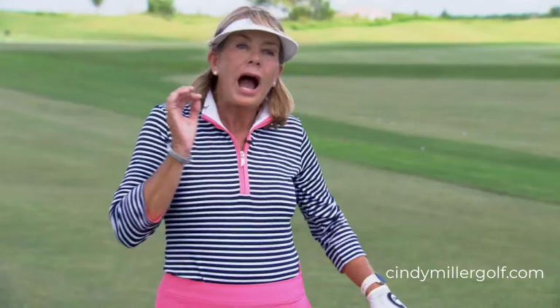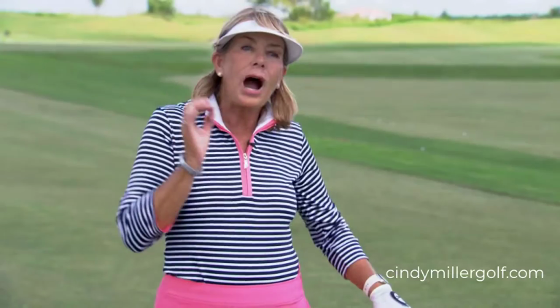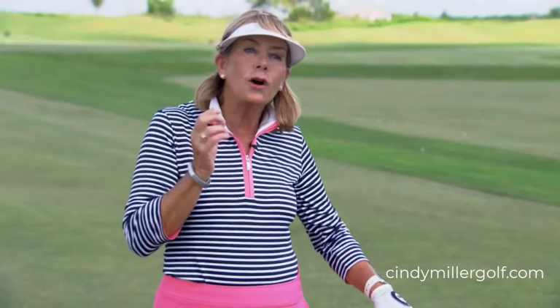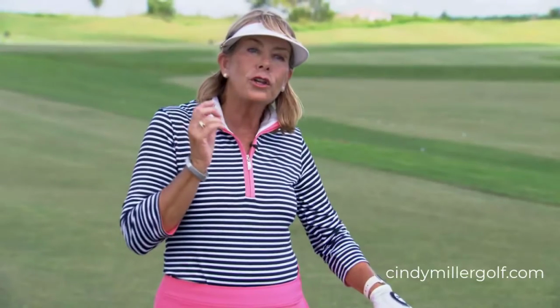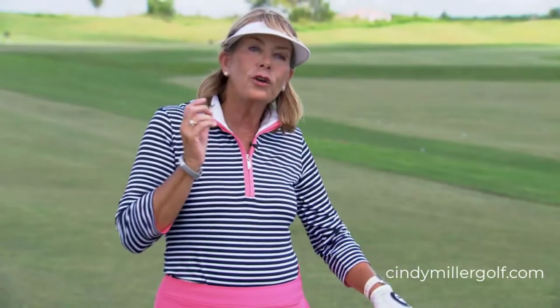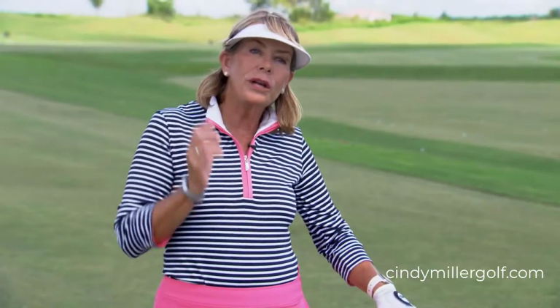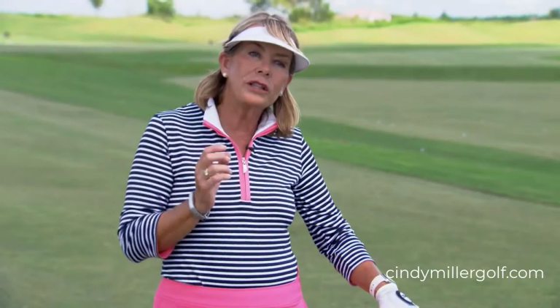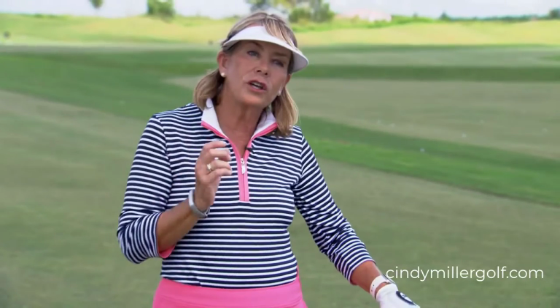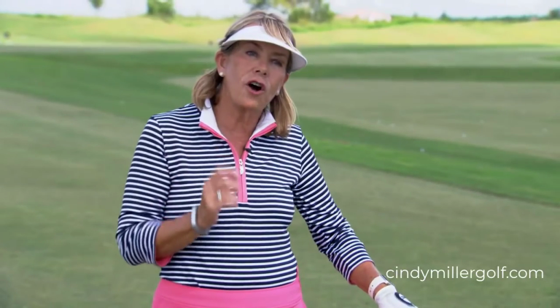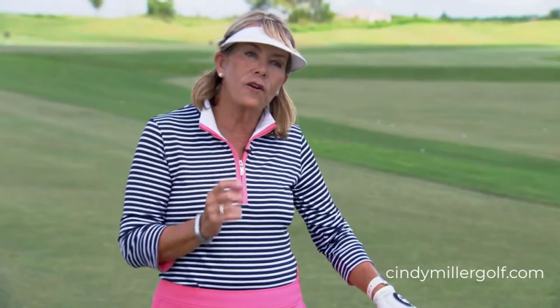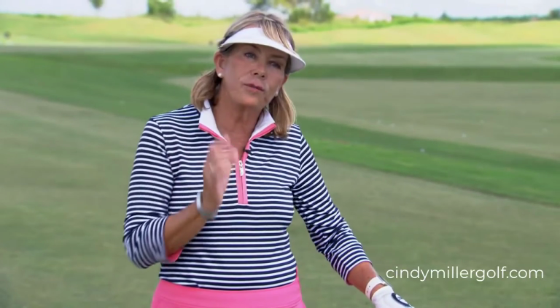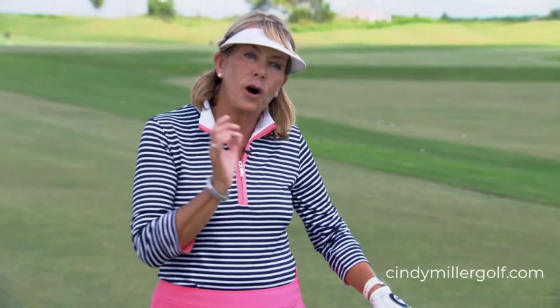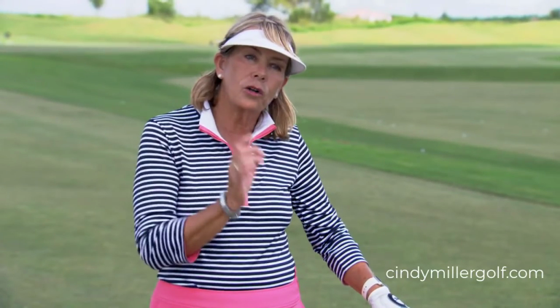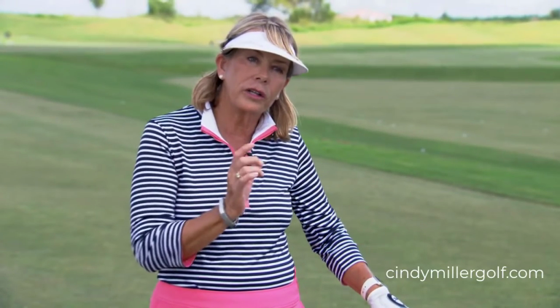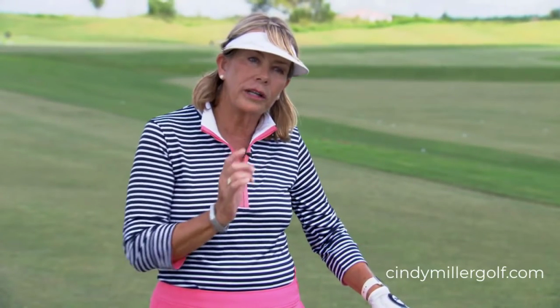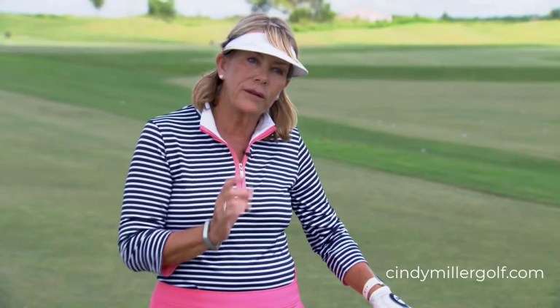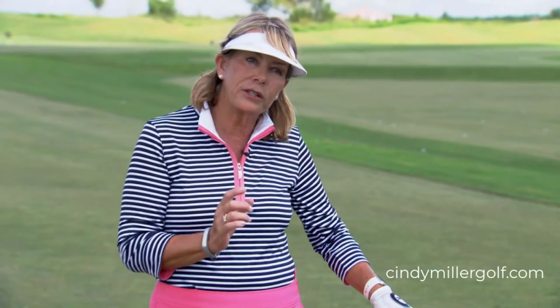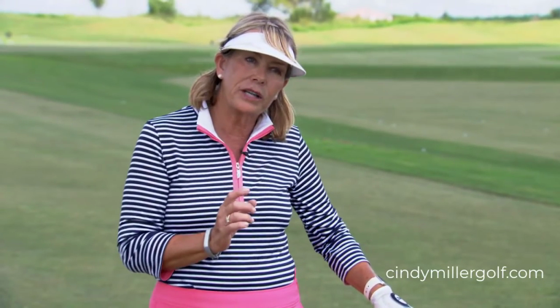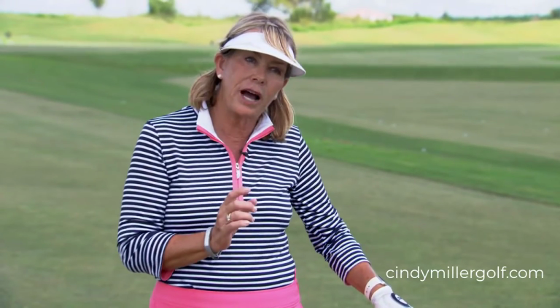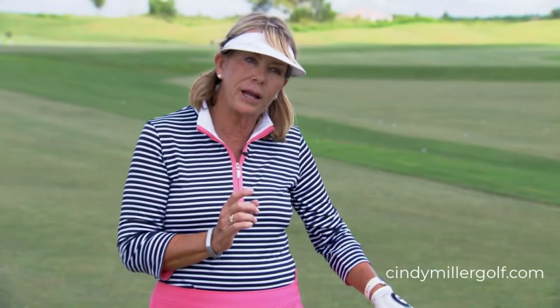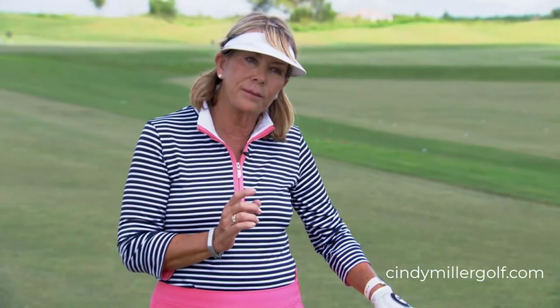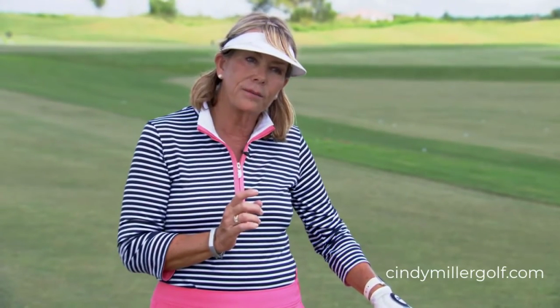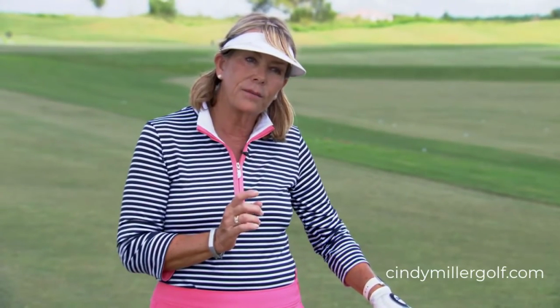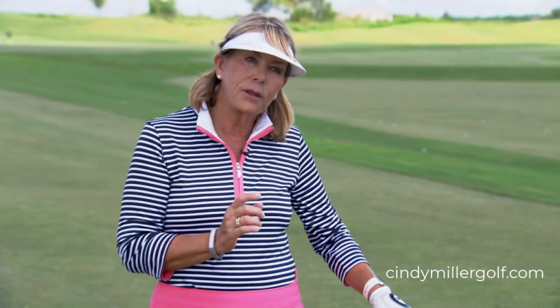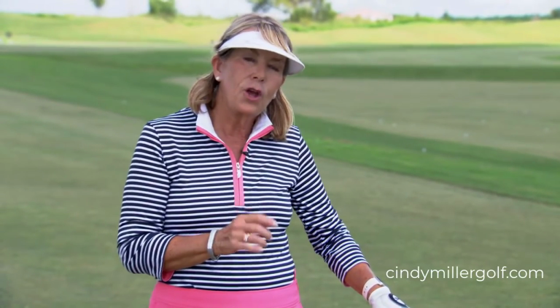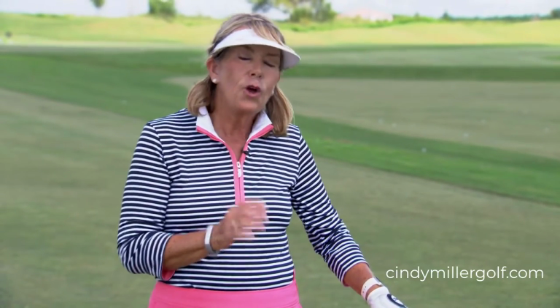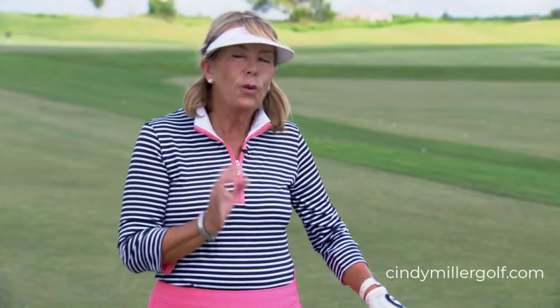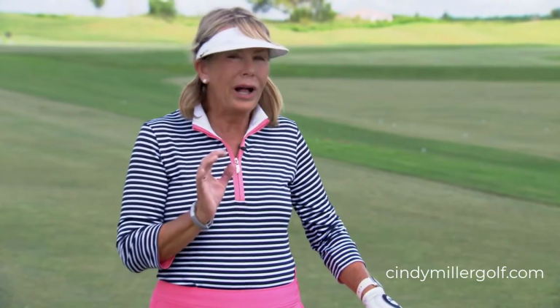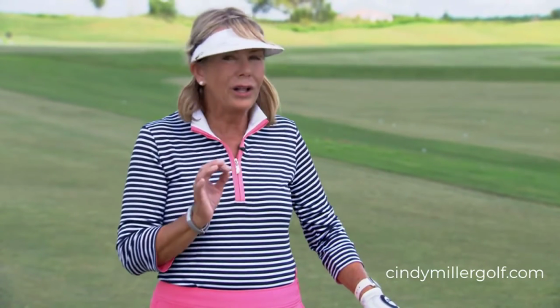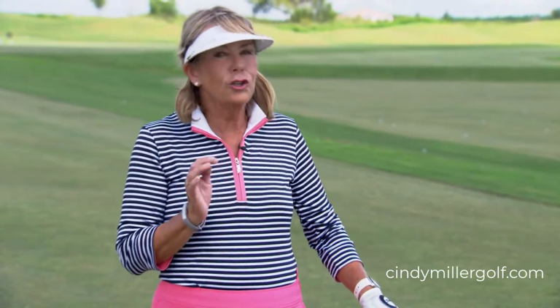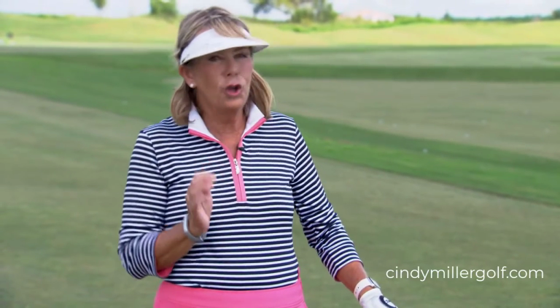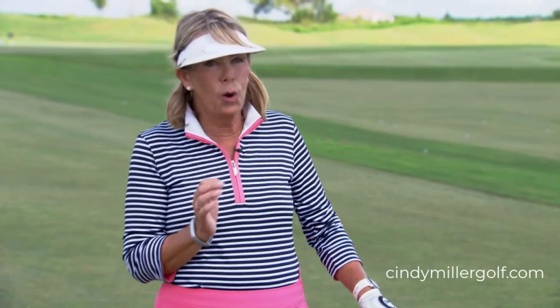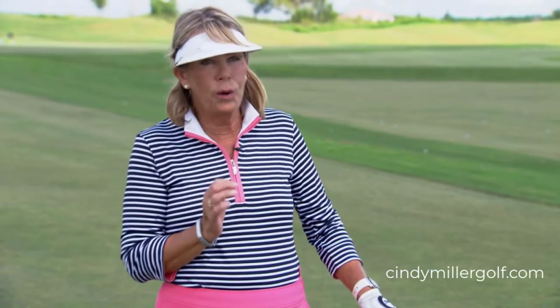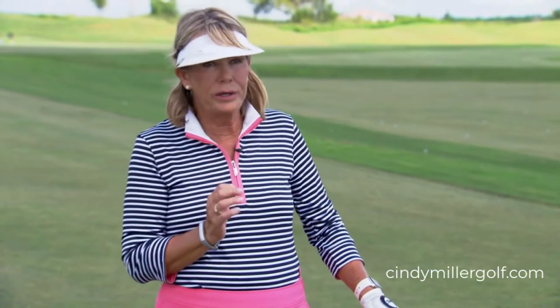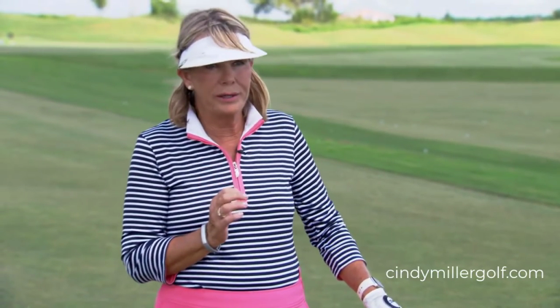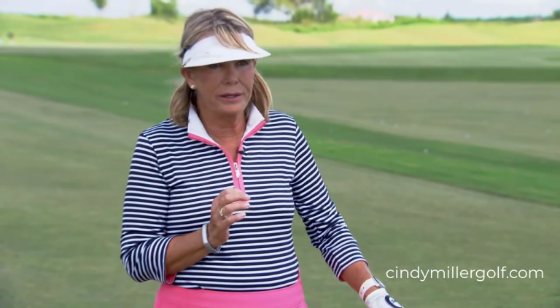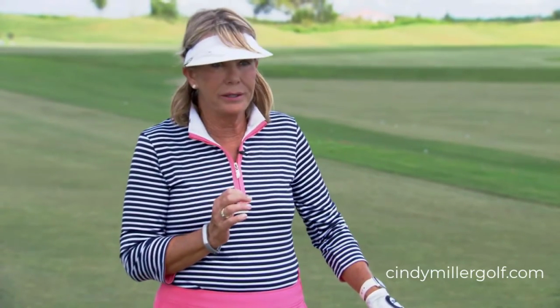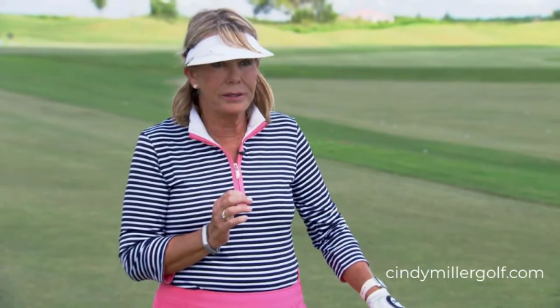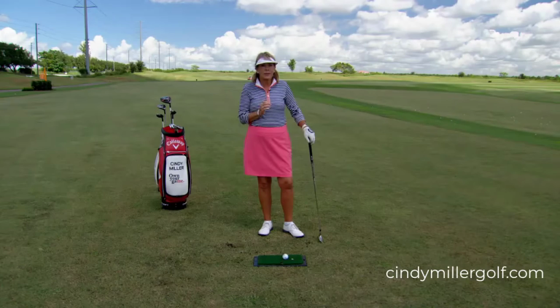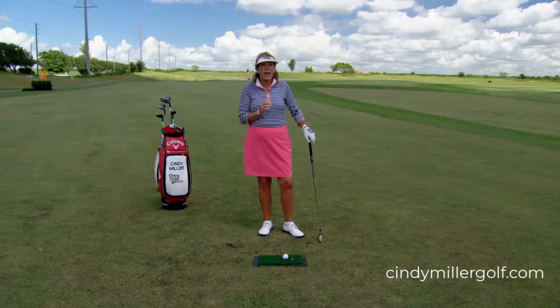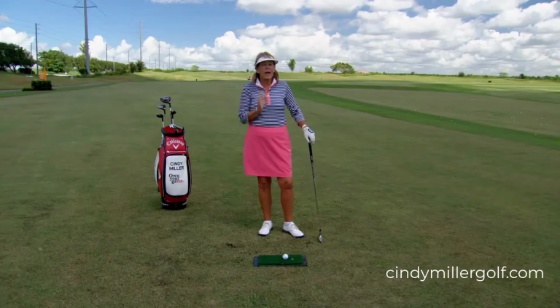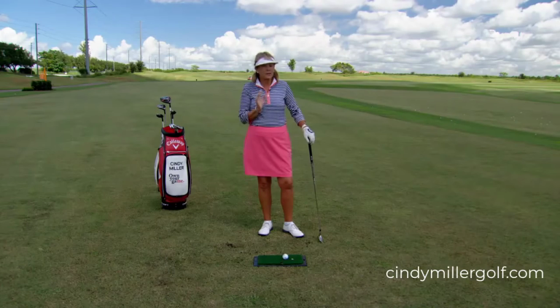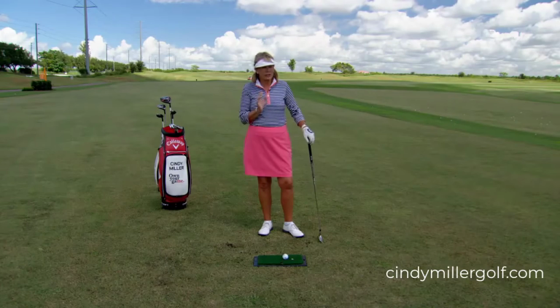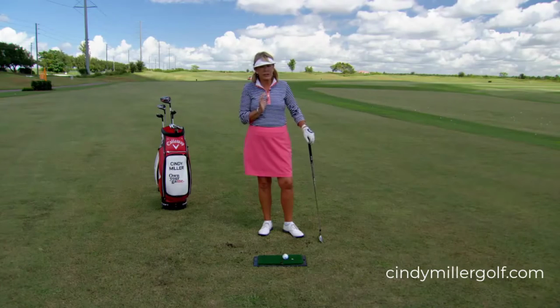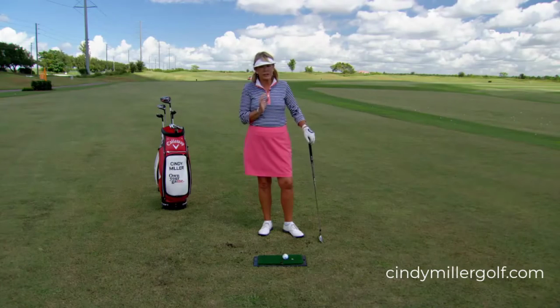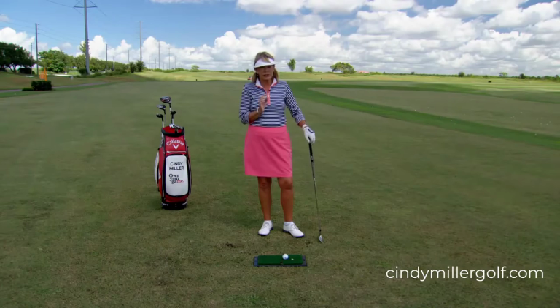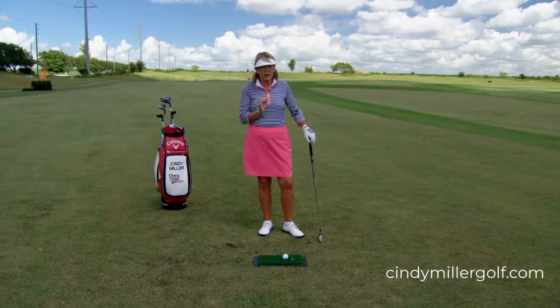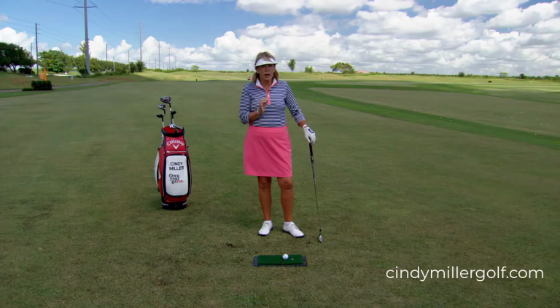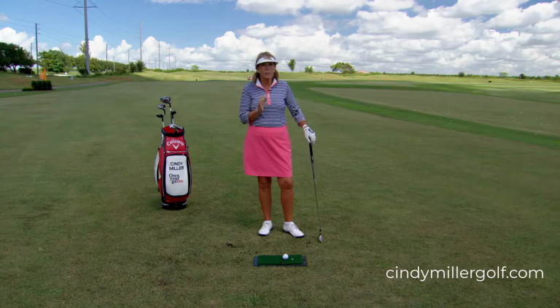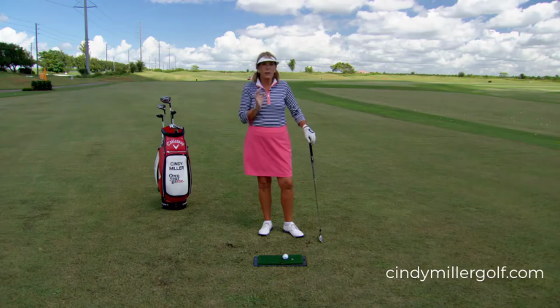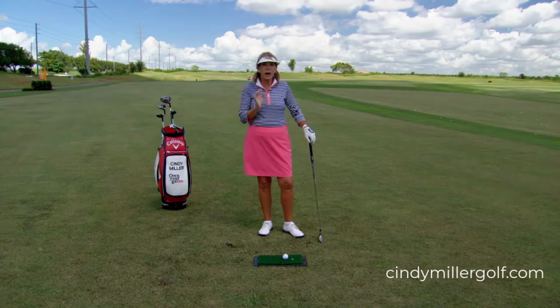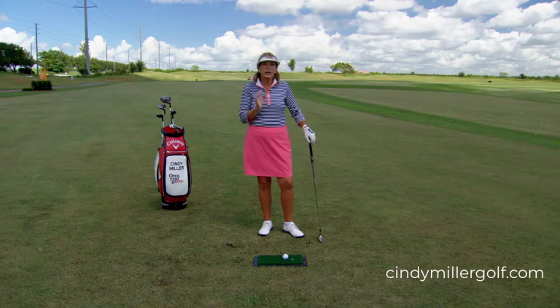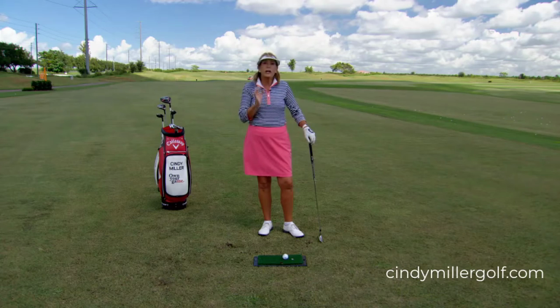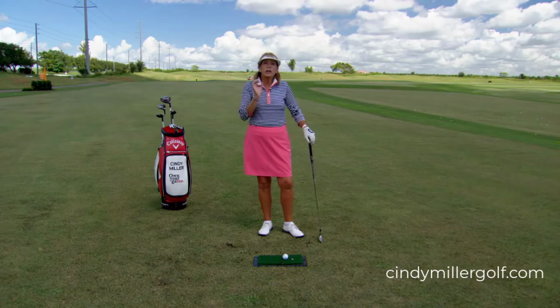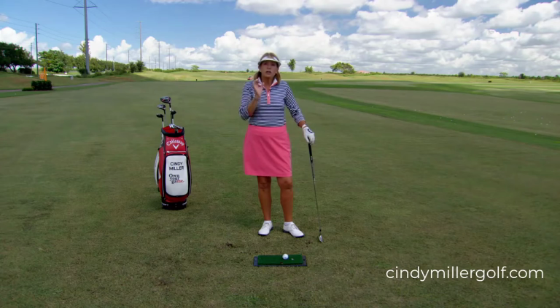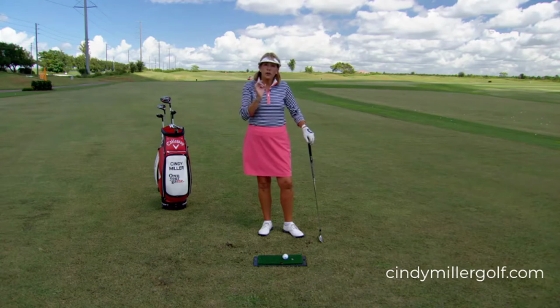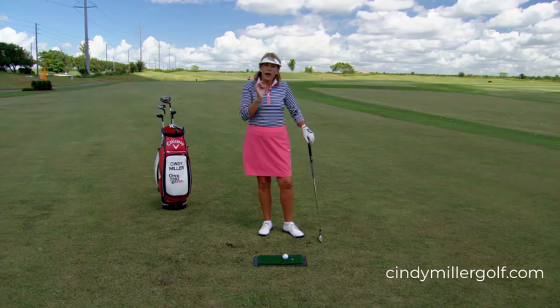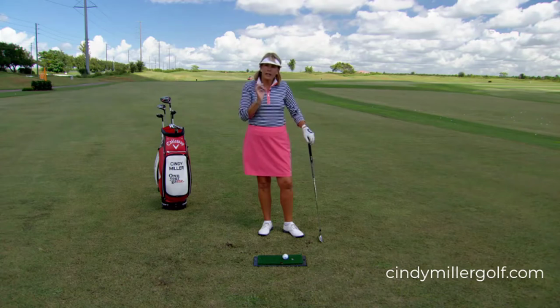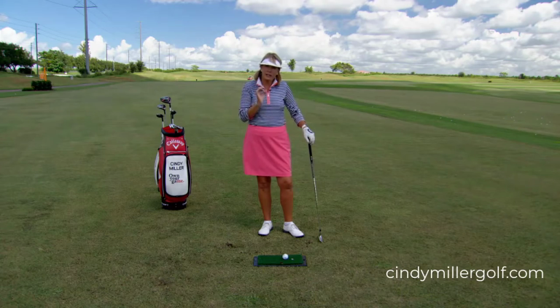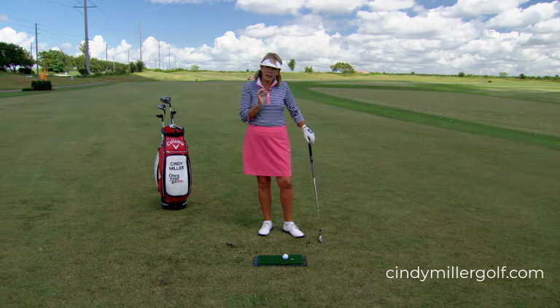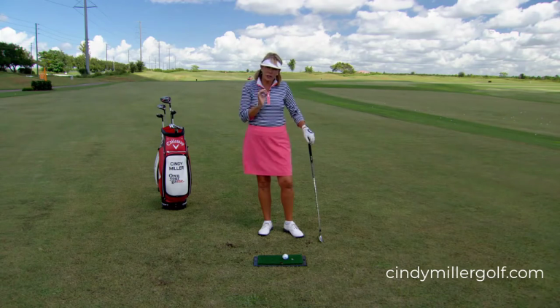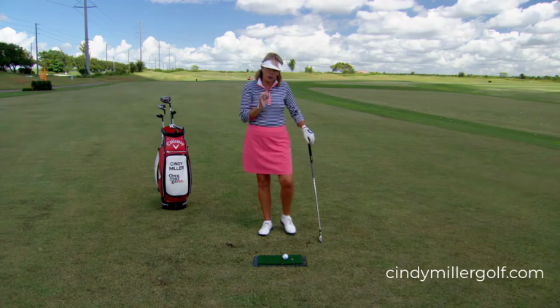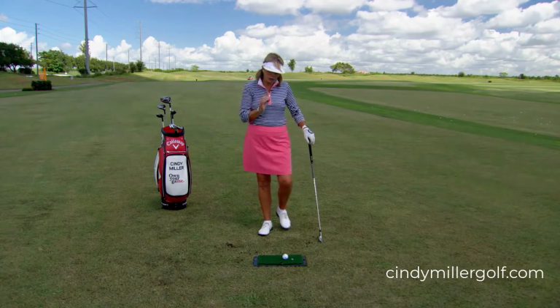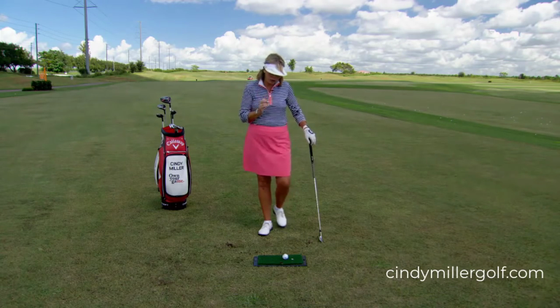How do you hit the golf ball clean every time? No one does every single time, but try this little drill.